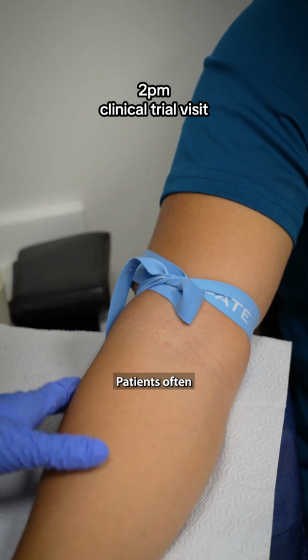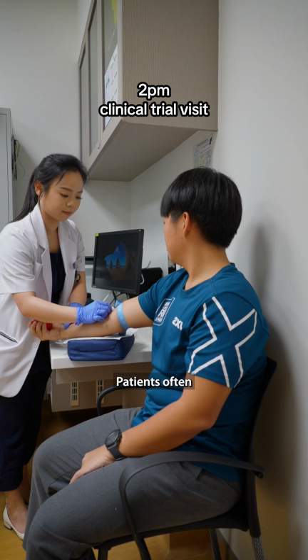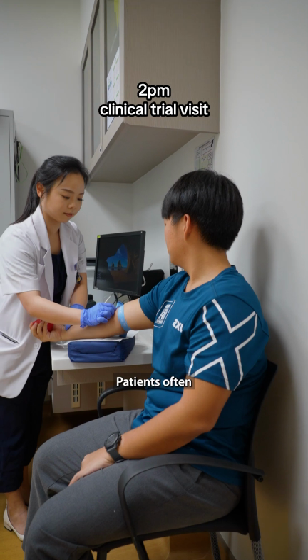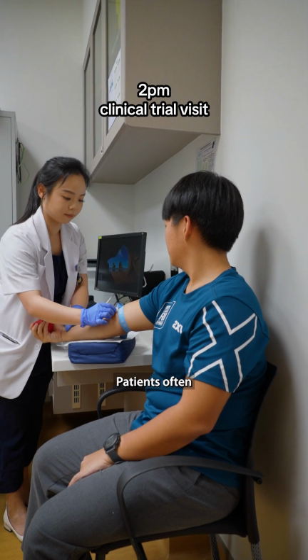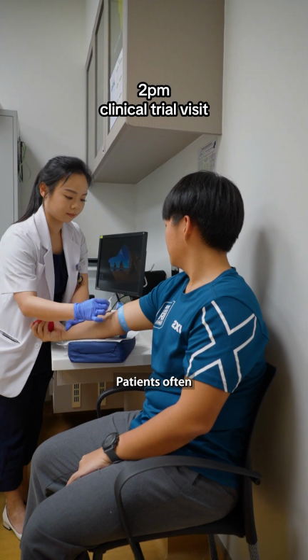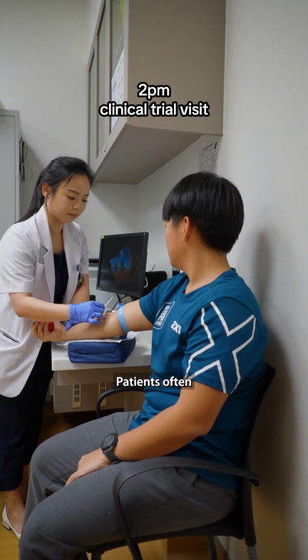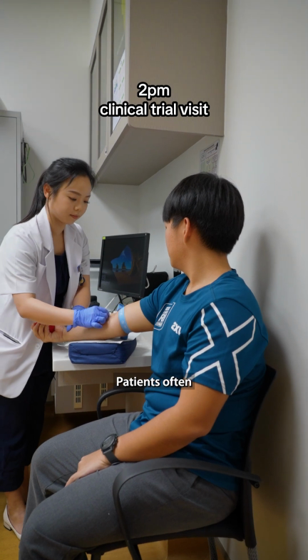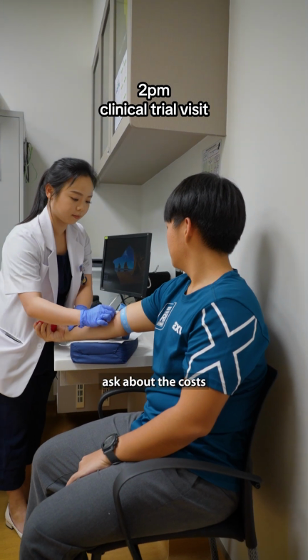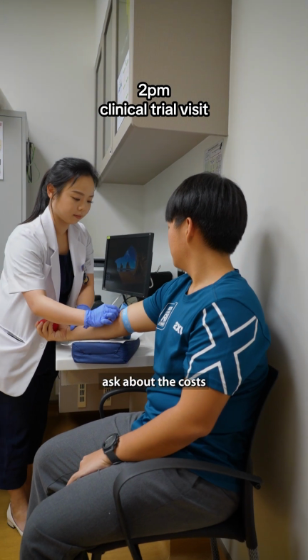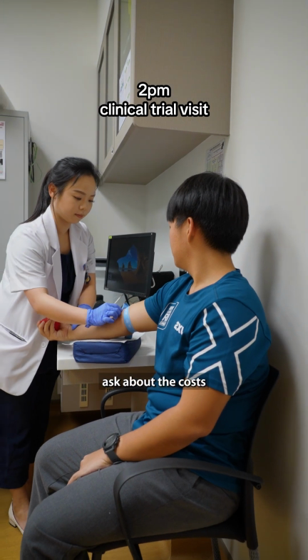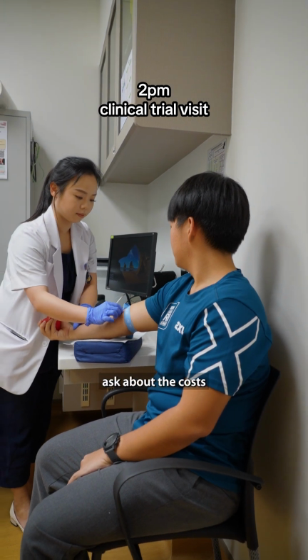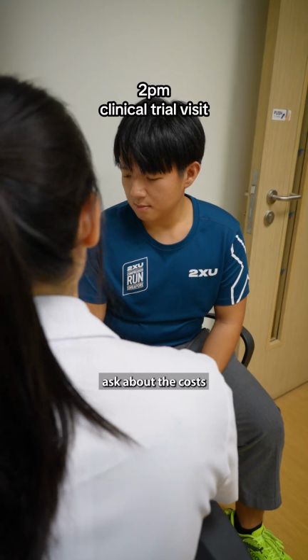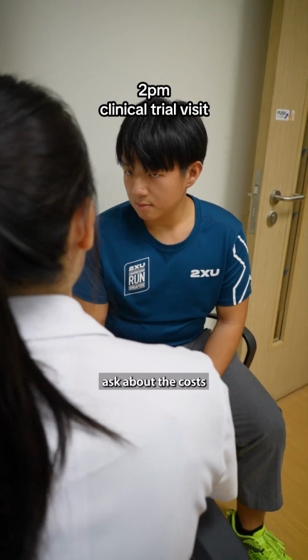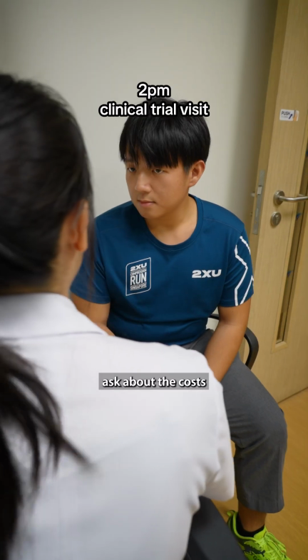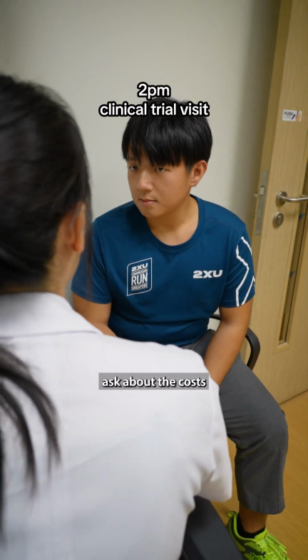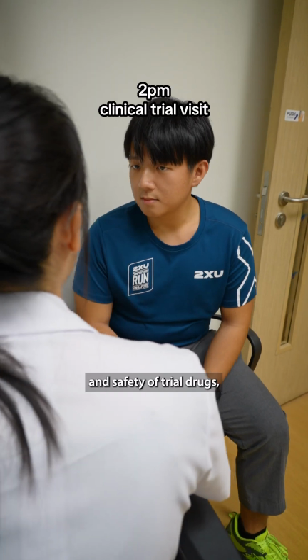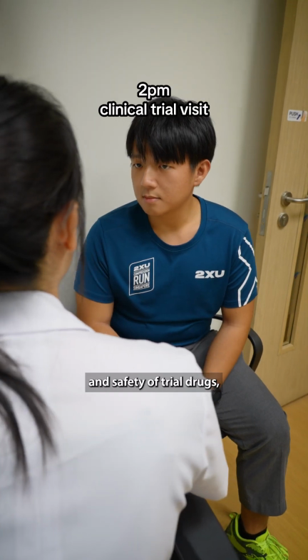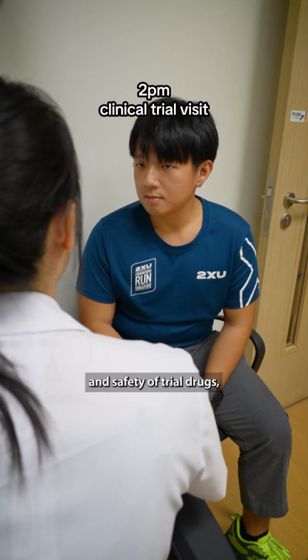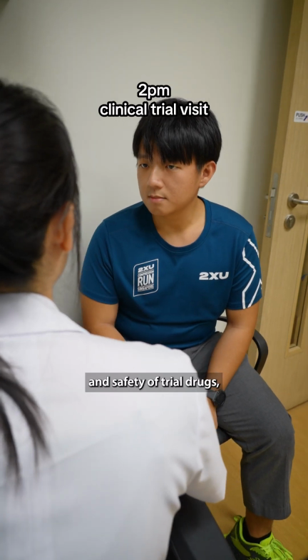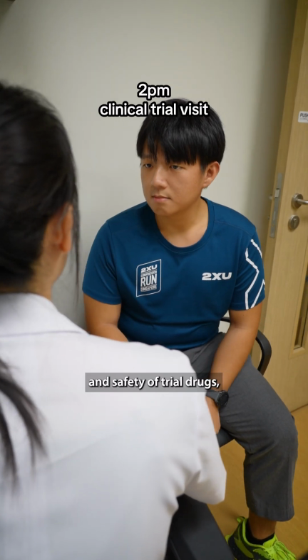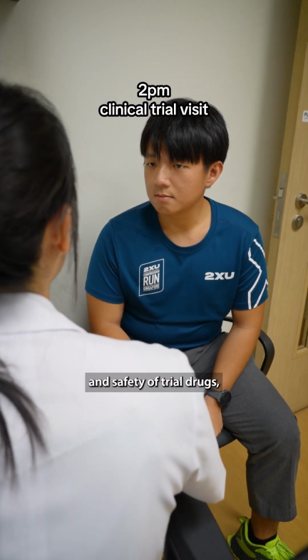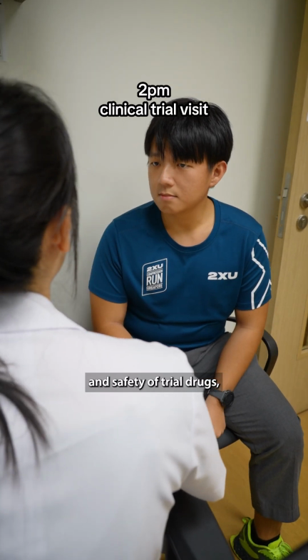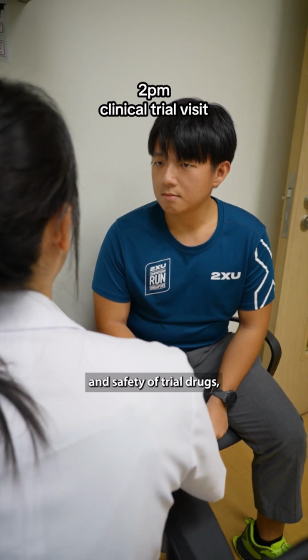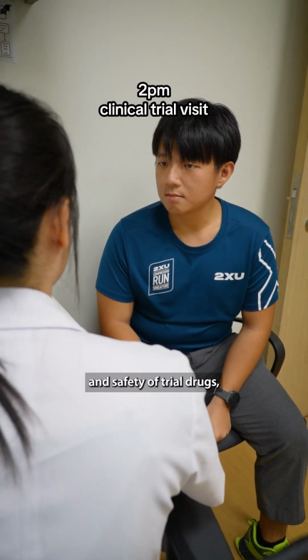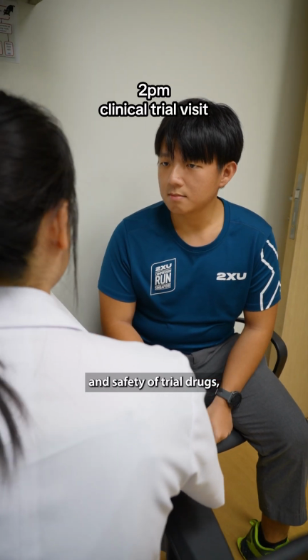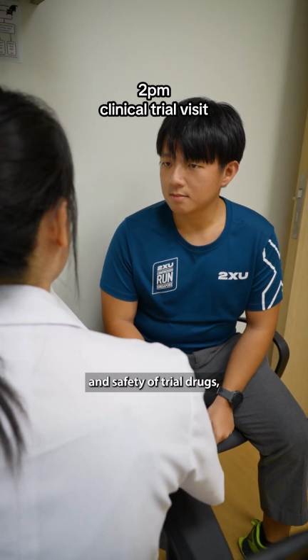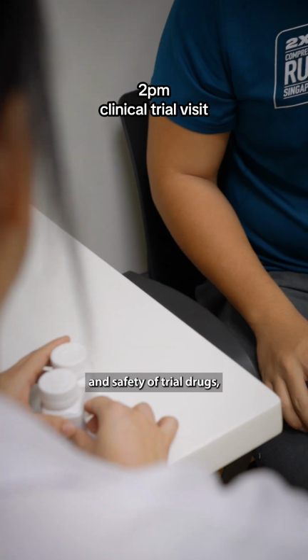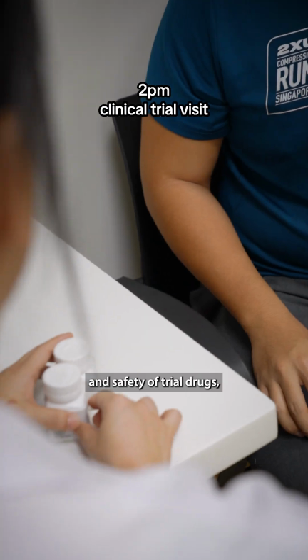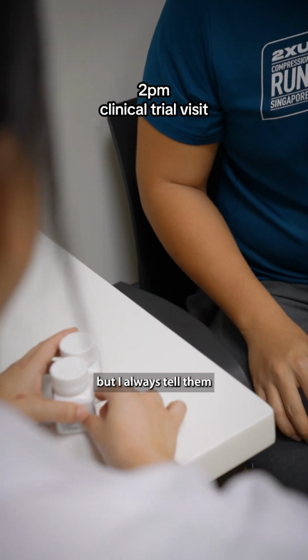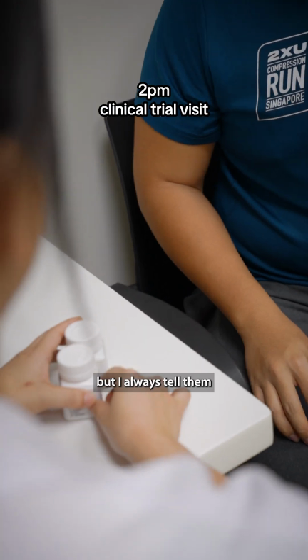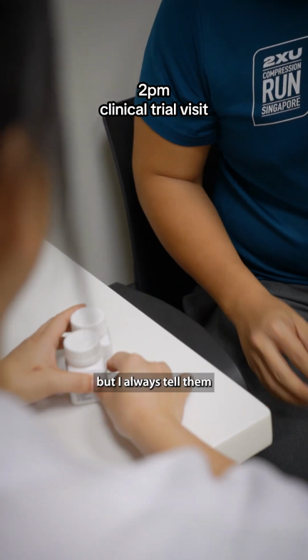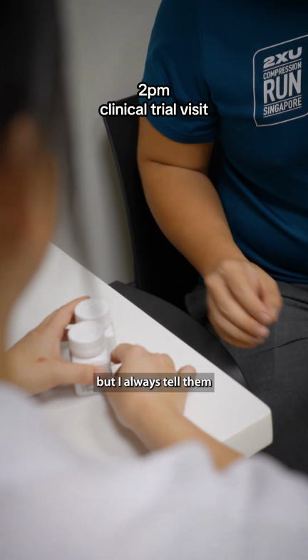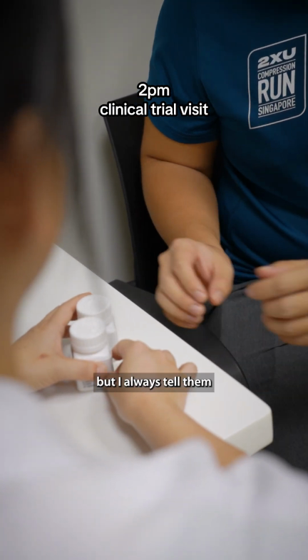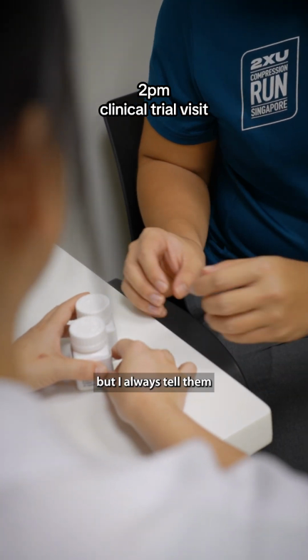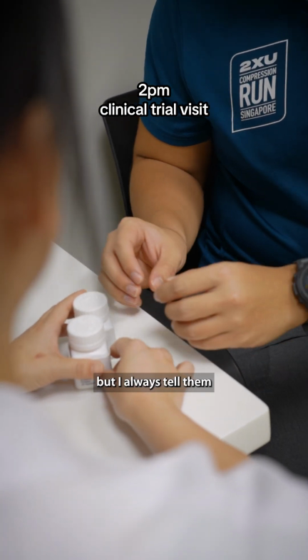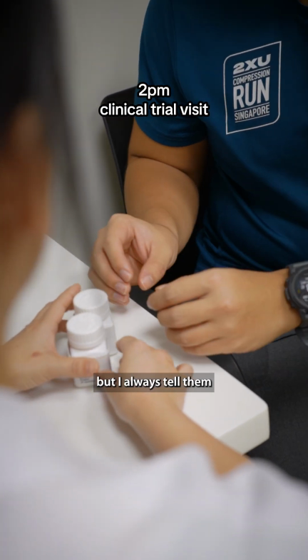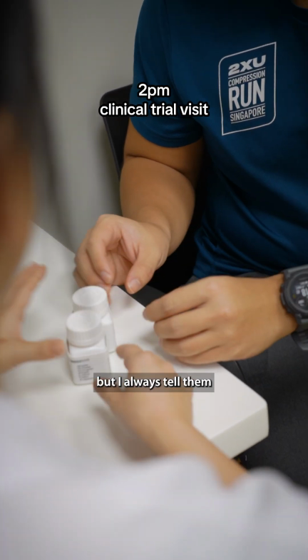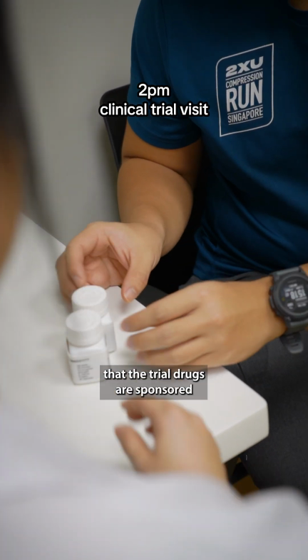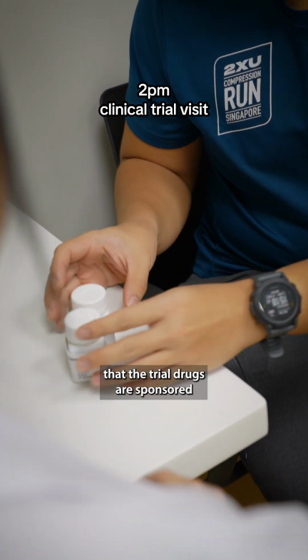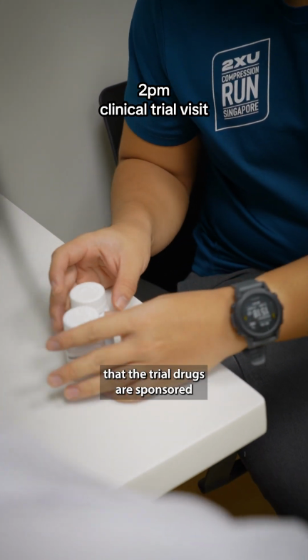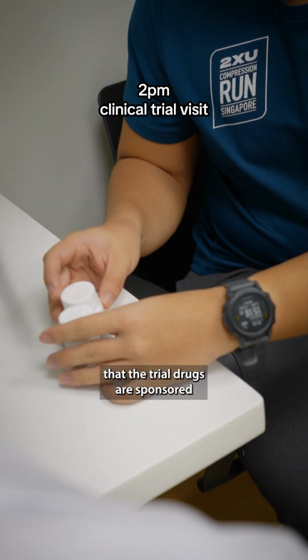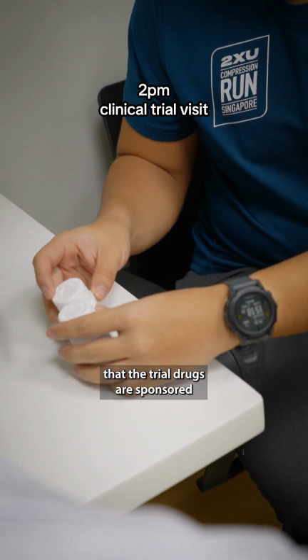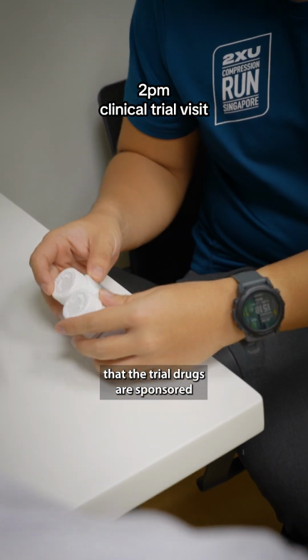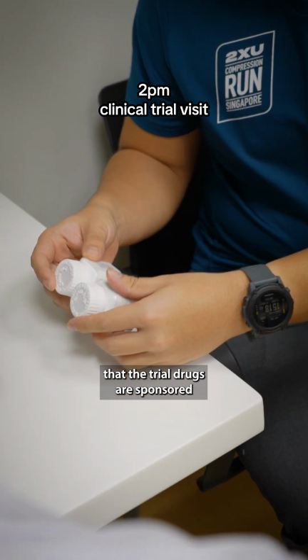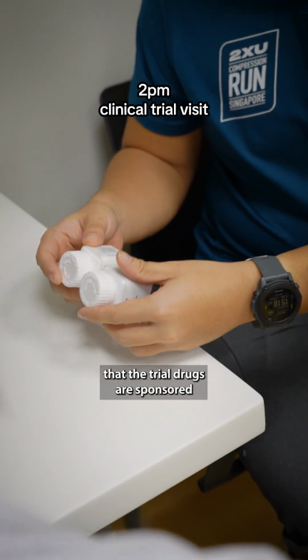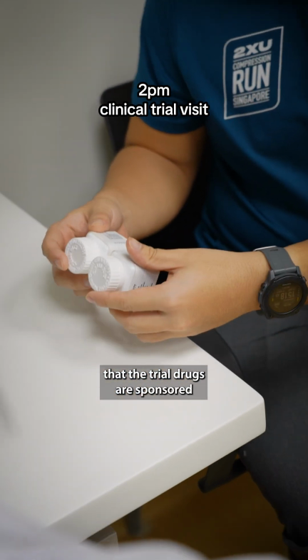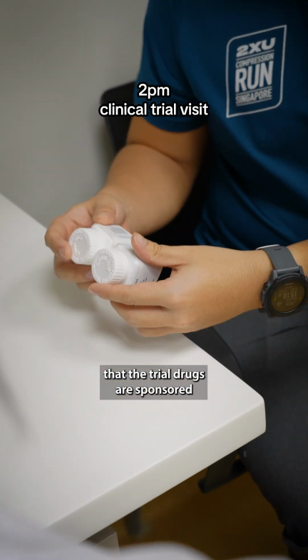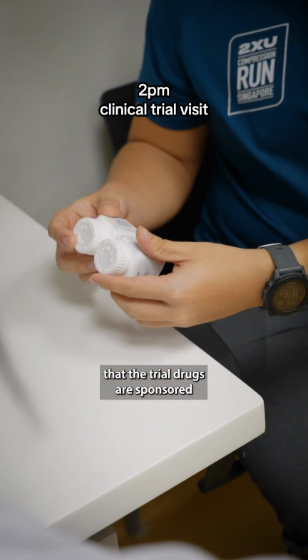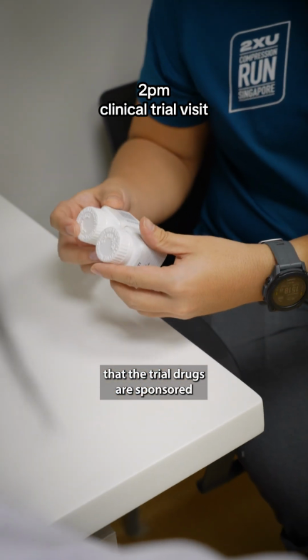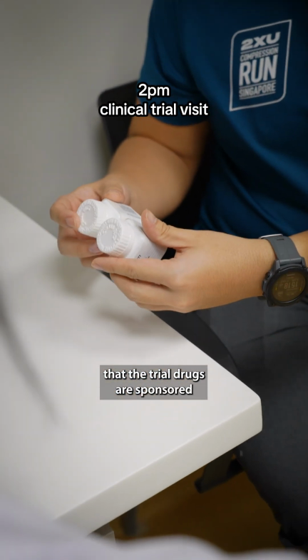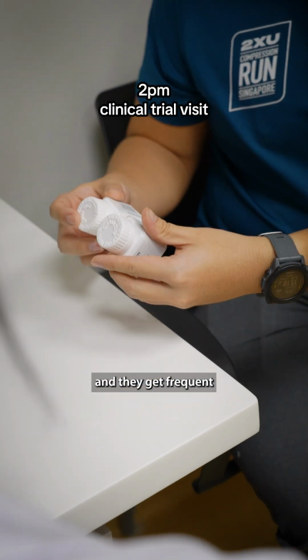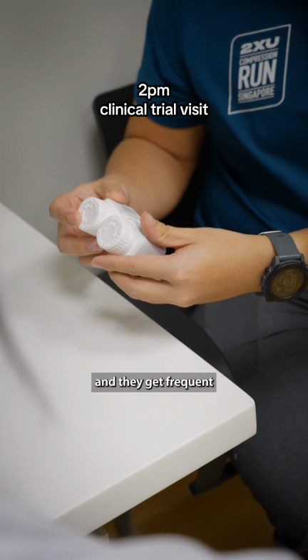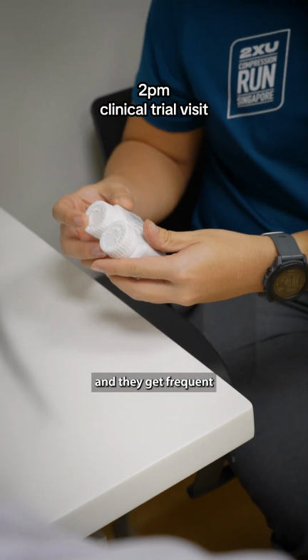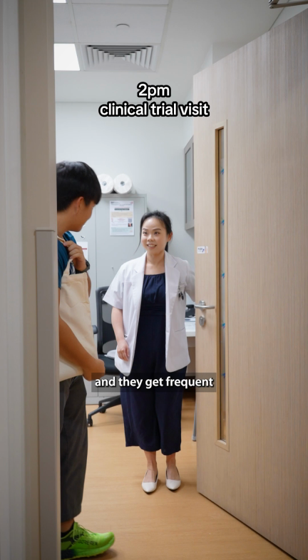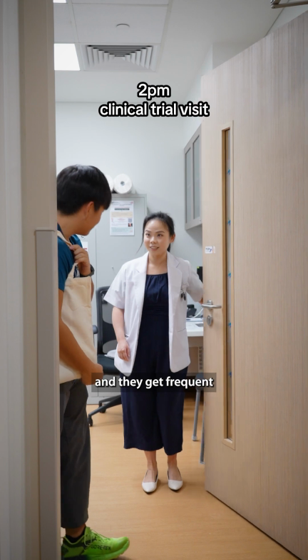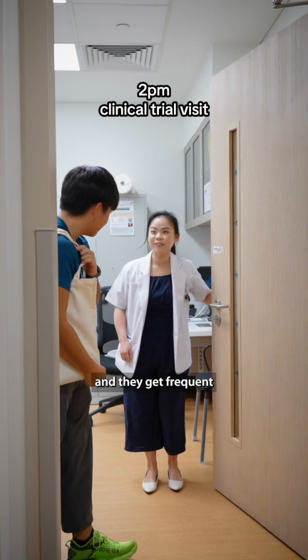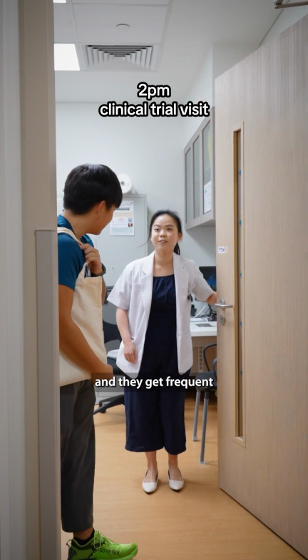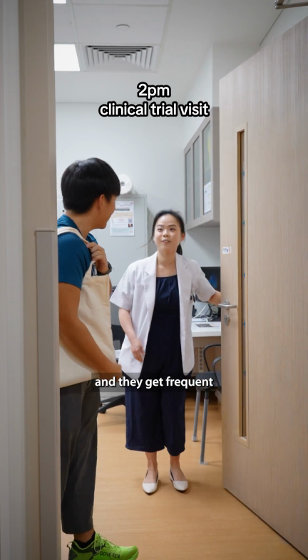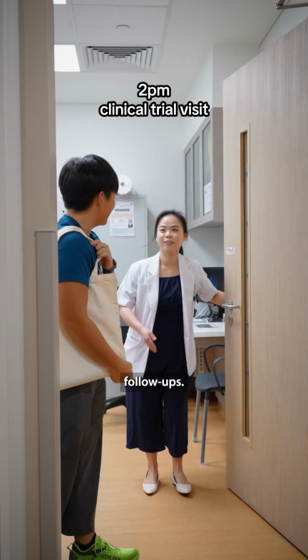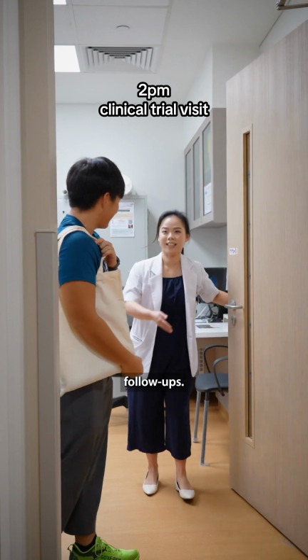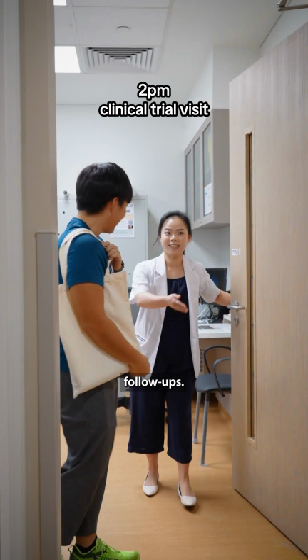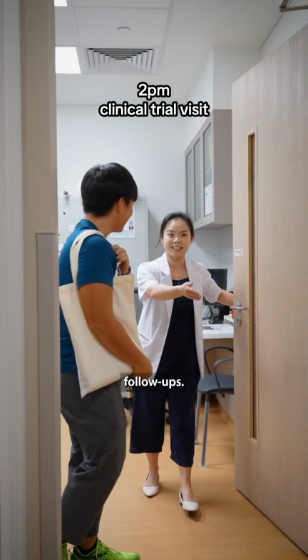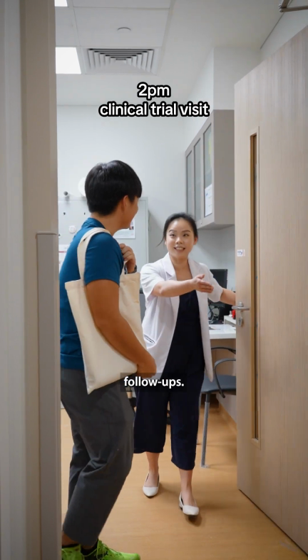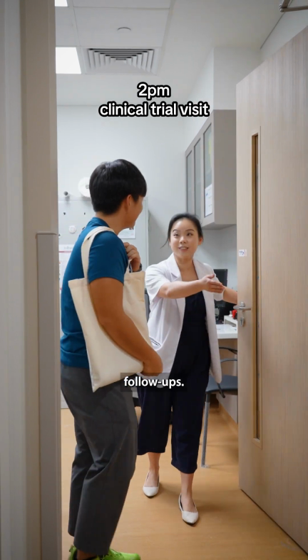Patients often ask about the cost and safety of trial drugs, but I always tell them that the trial drugs are sponsored and they get frequent follow-ups.